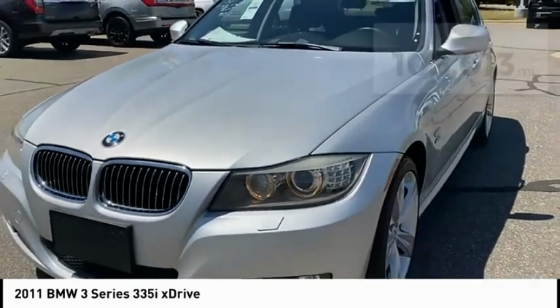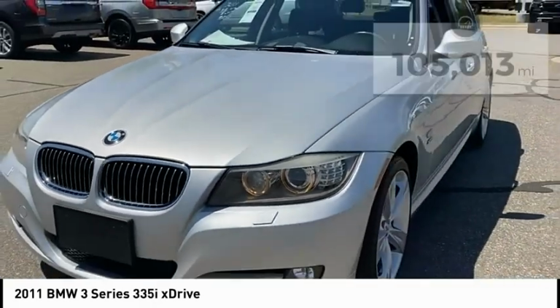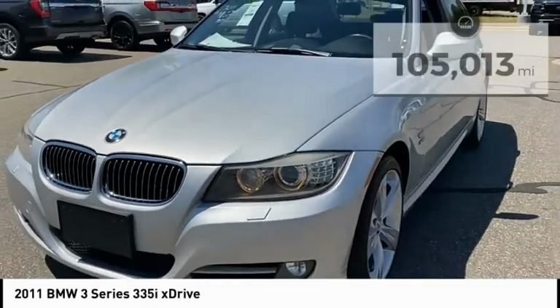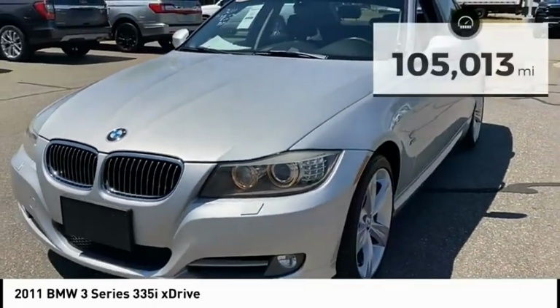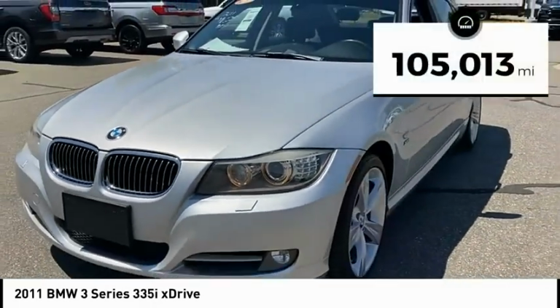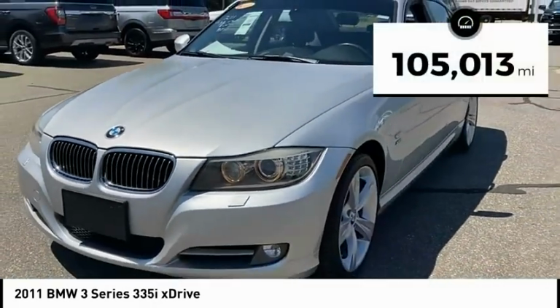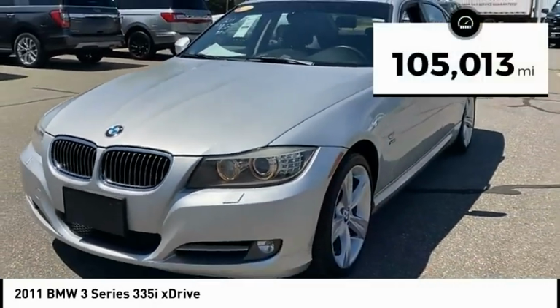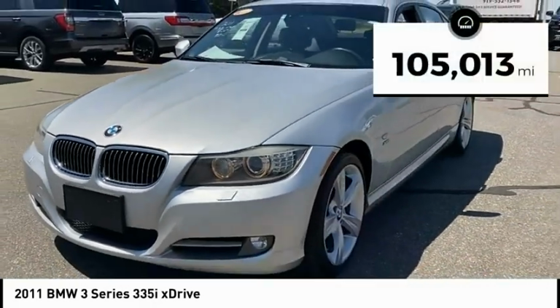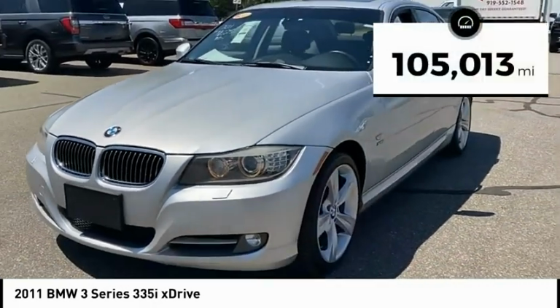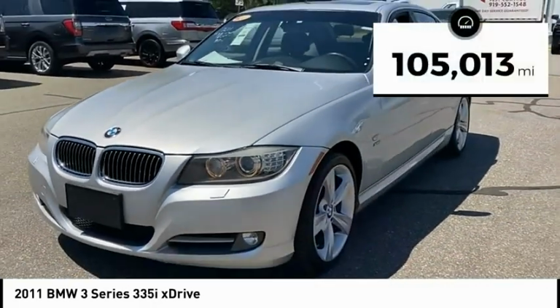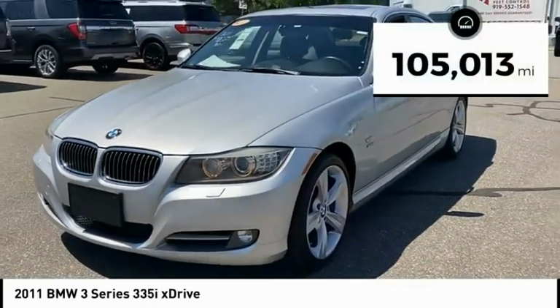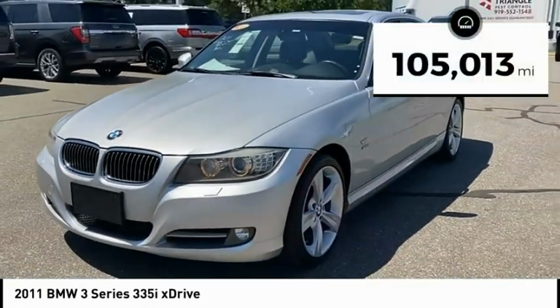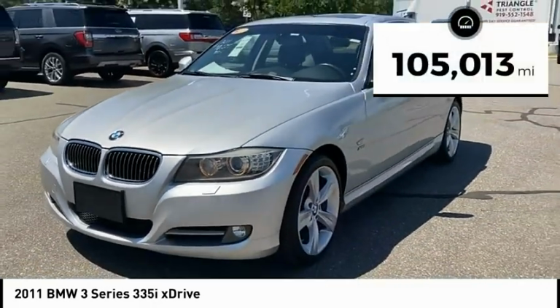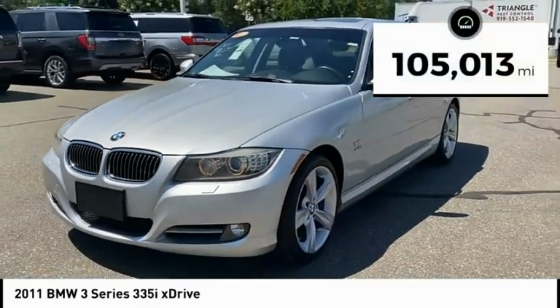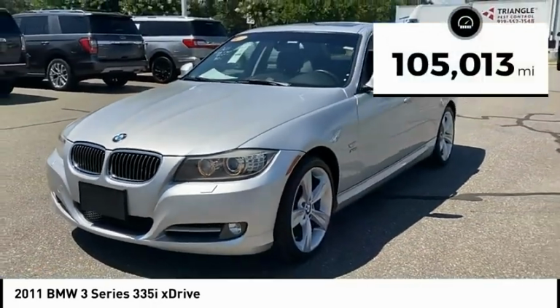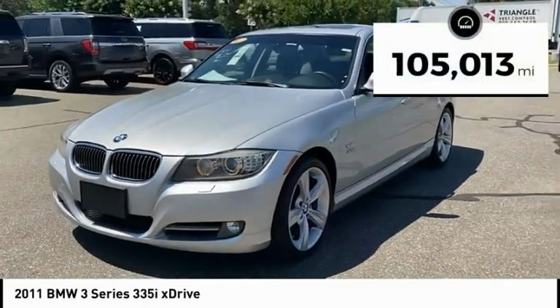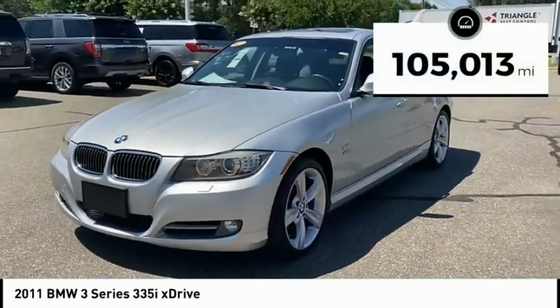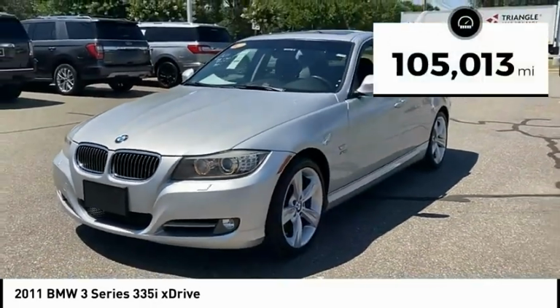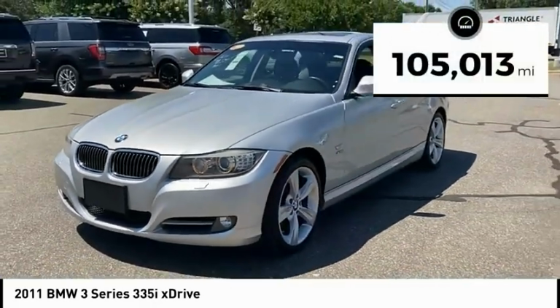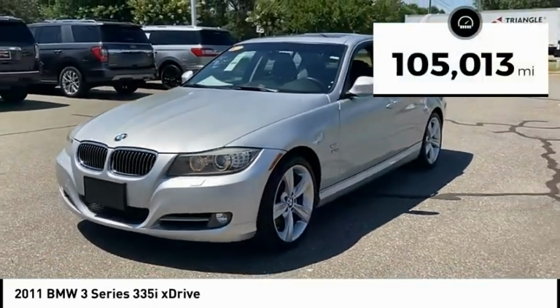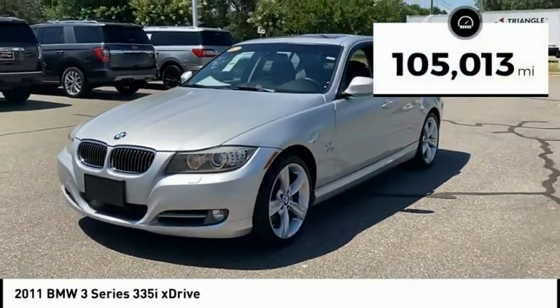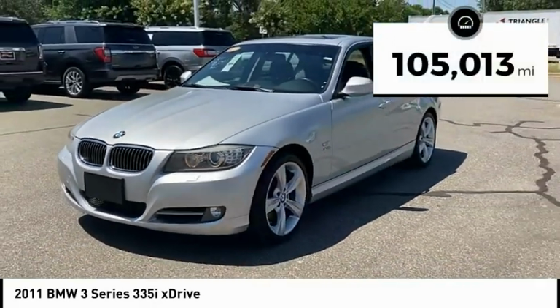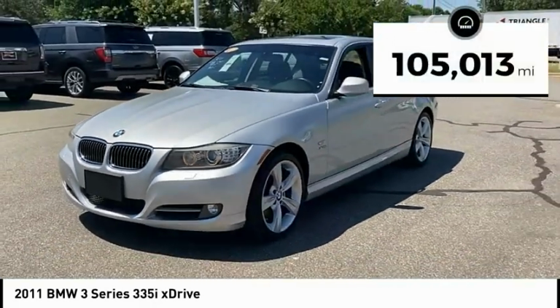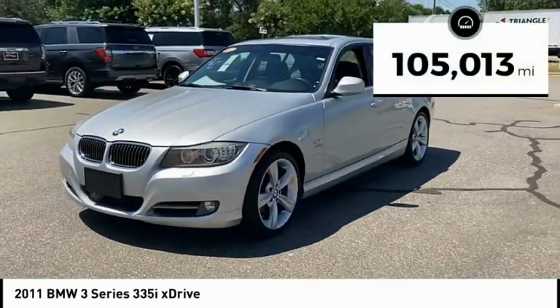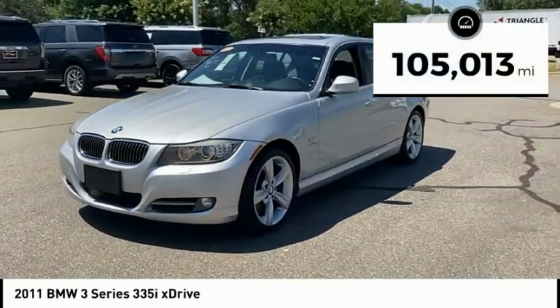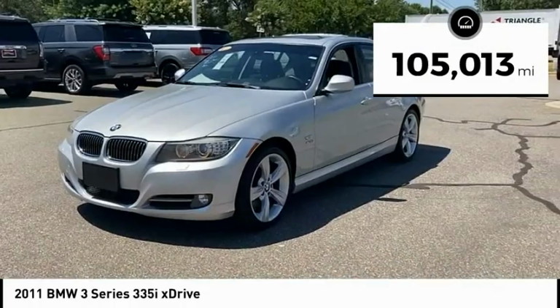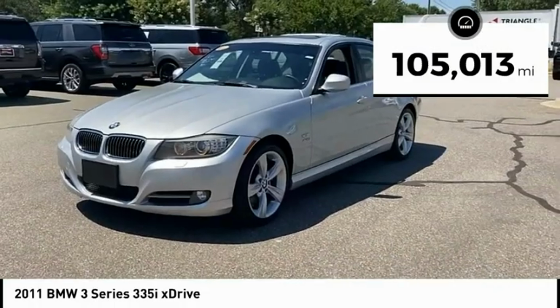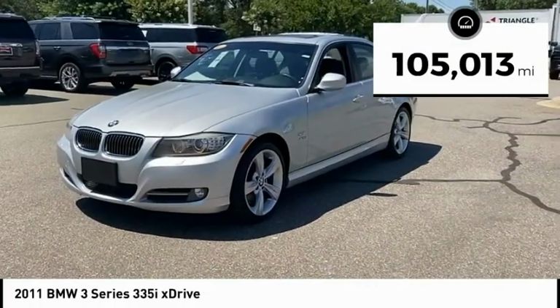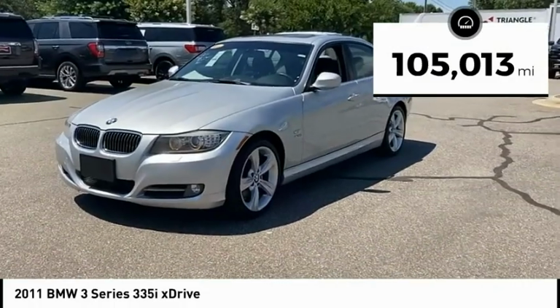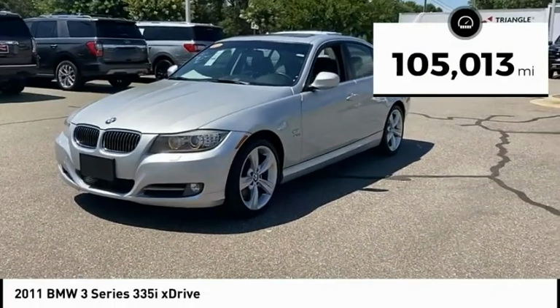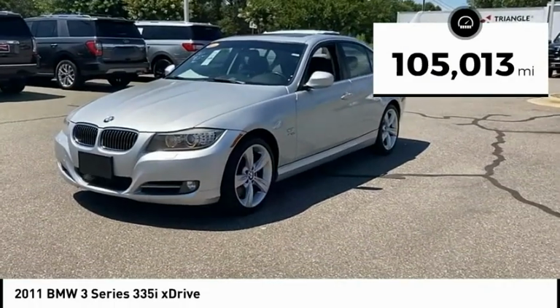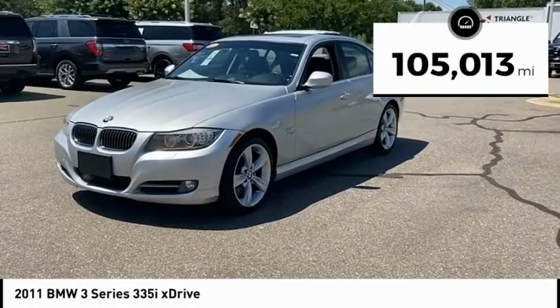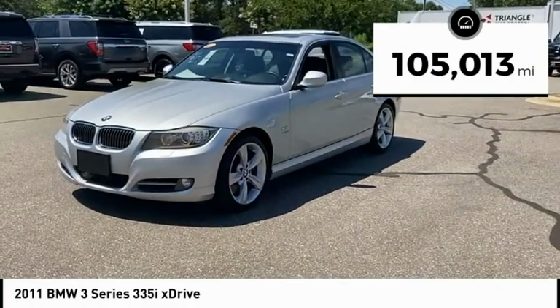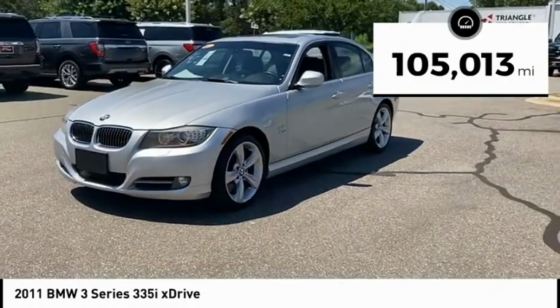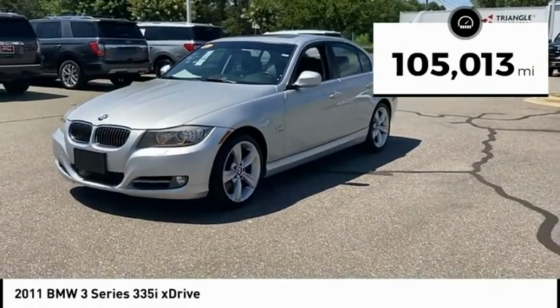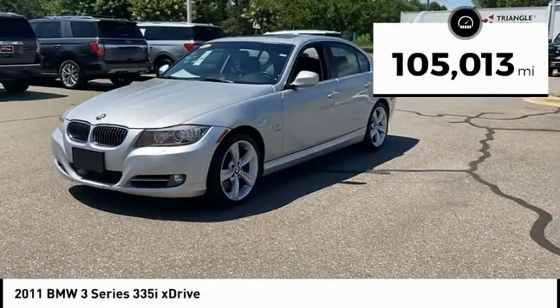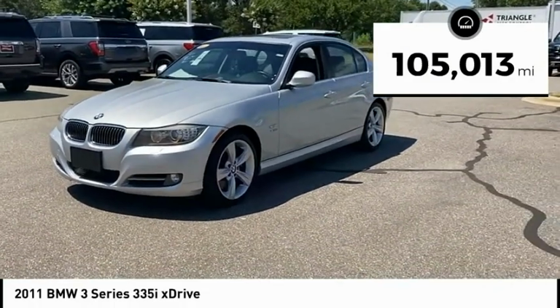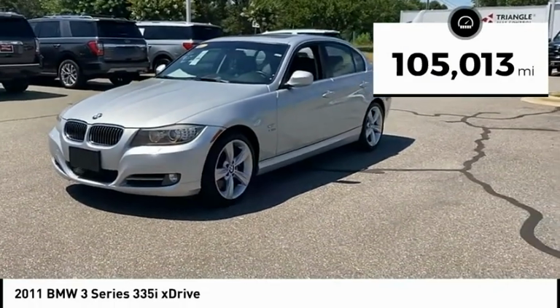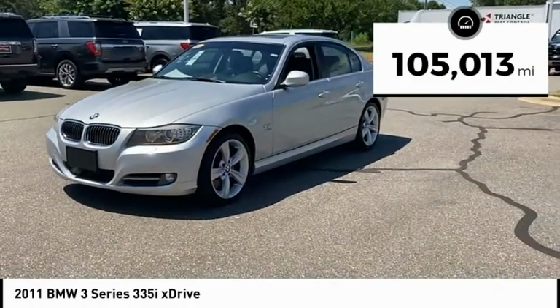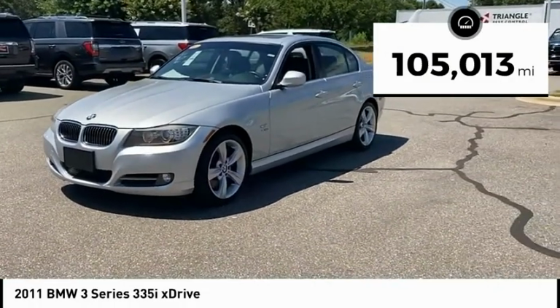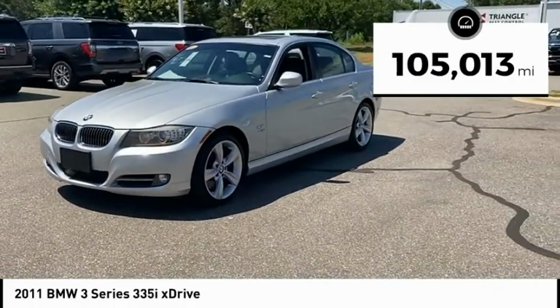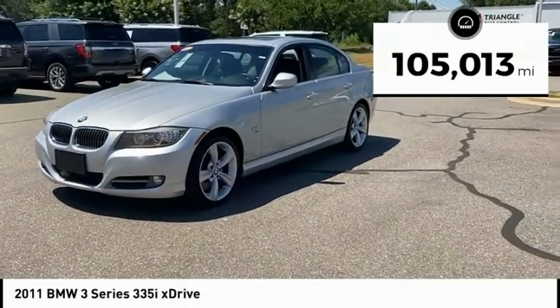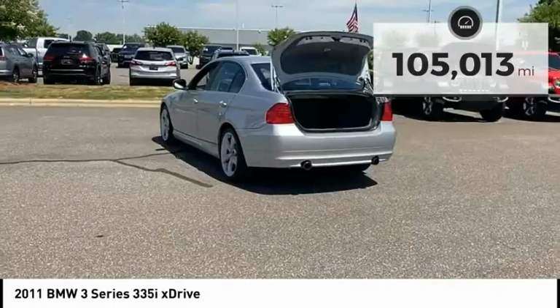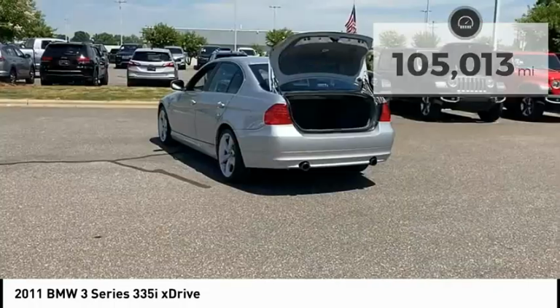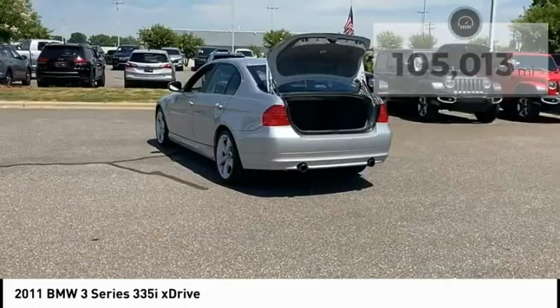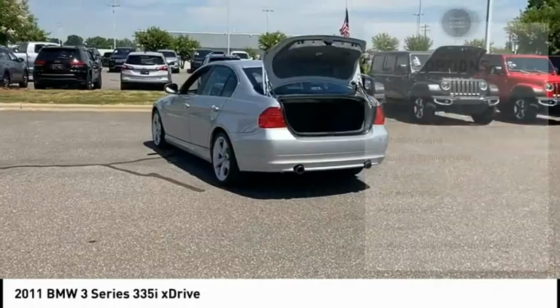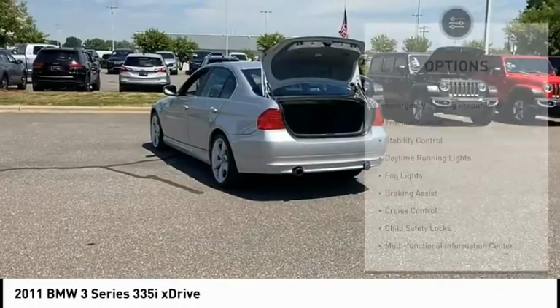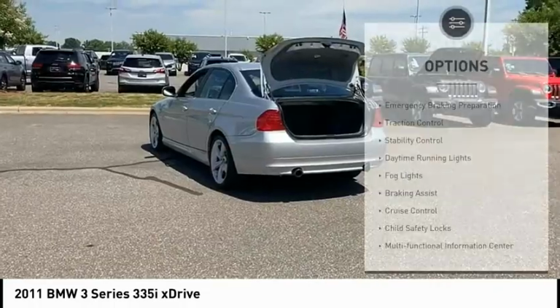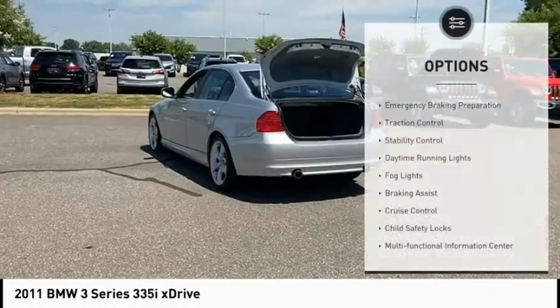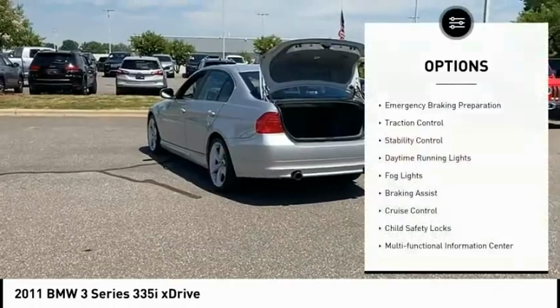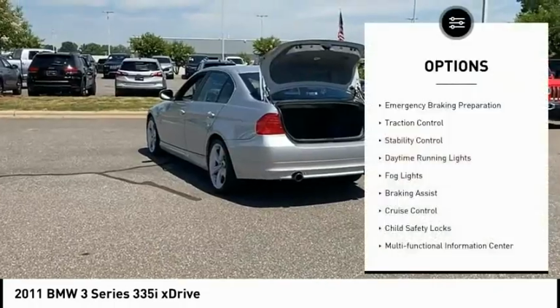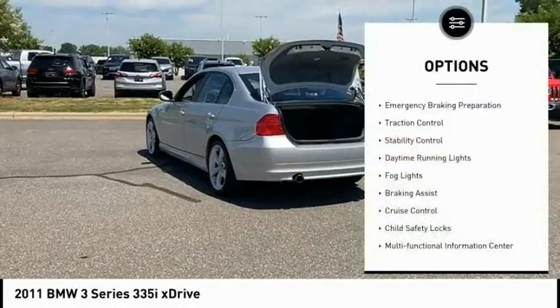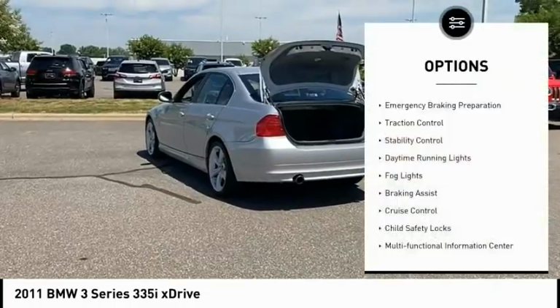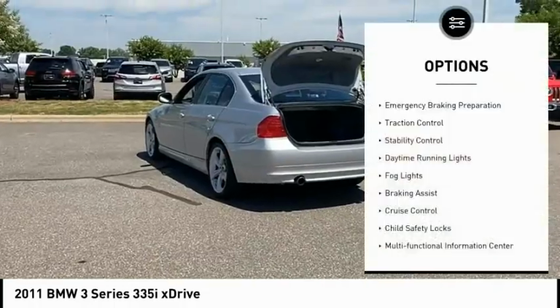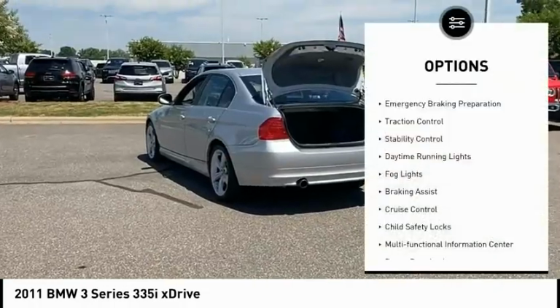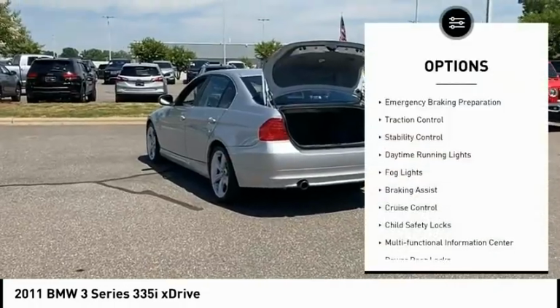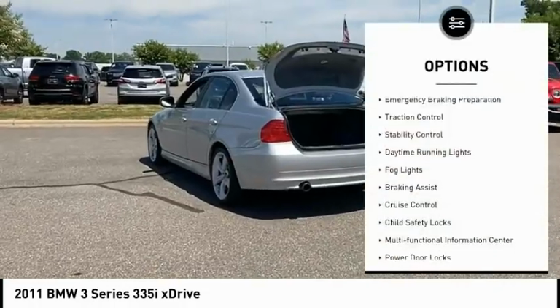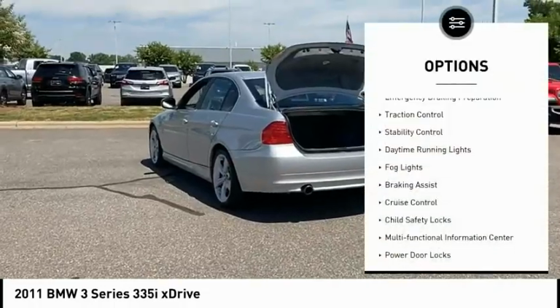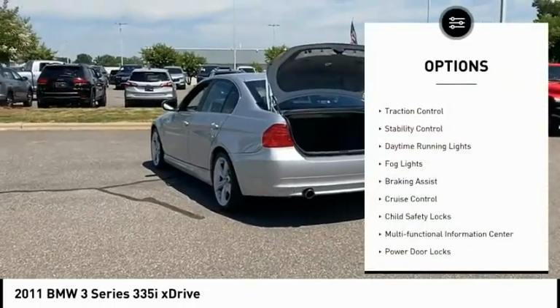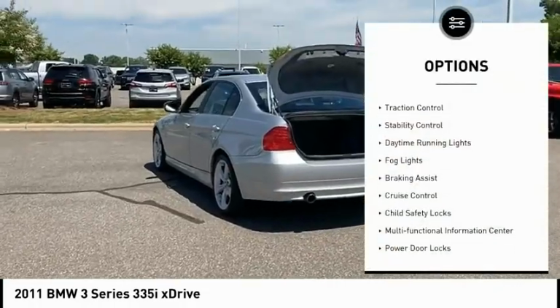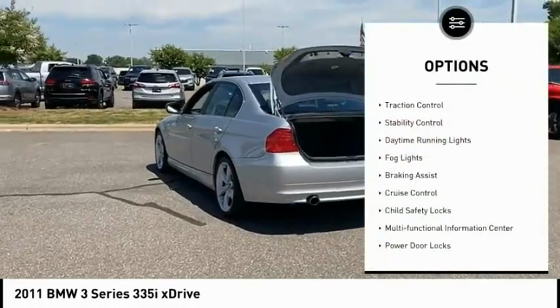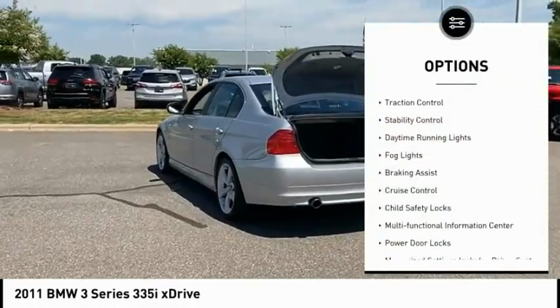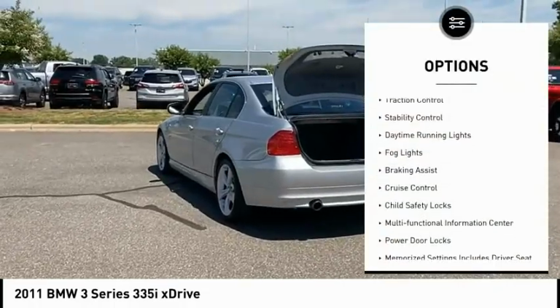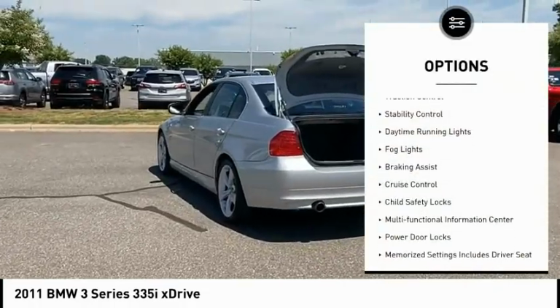This vehicle has less than 110,000 miles. Here are some of this vehicle's great options: emergency braking preparation.